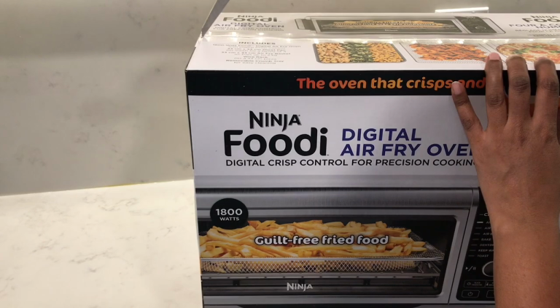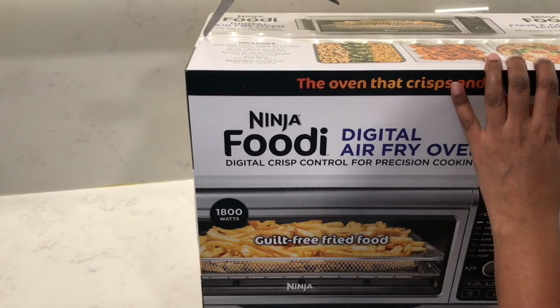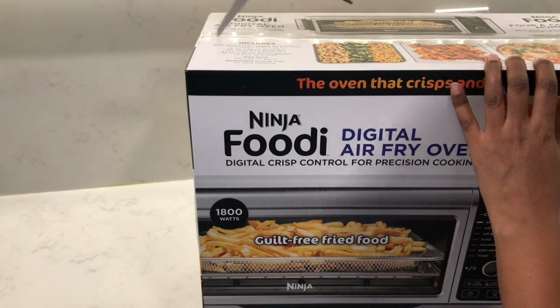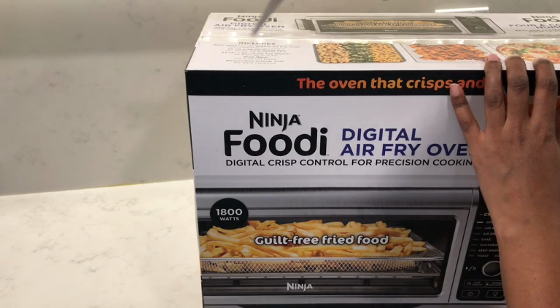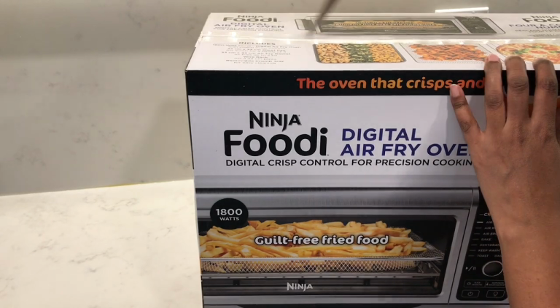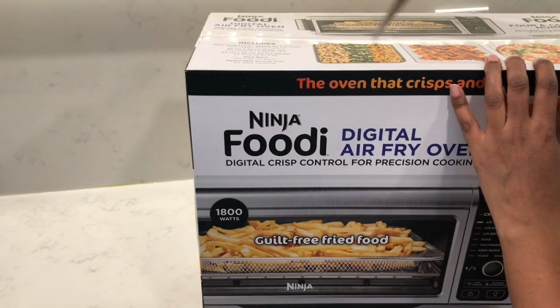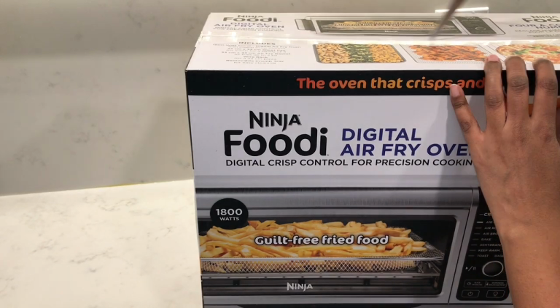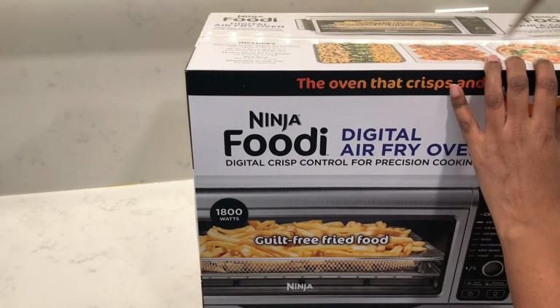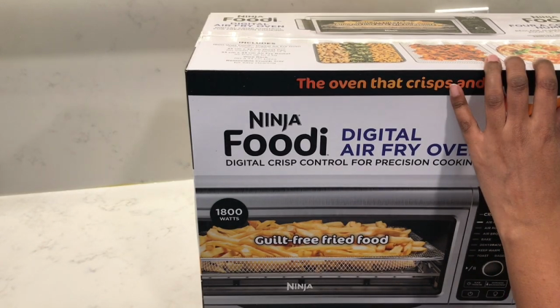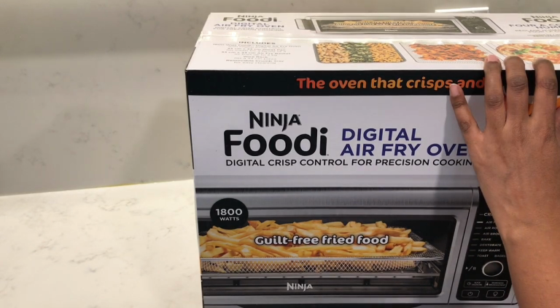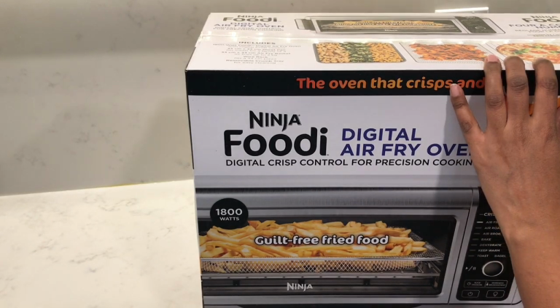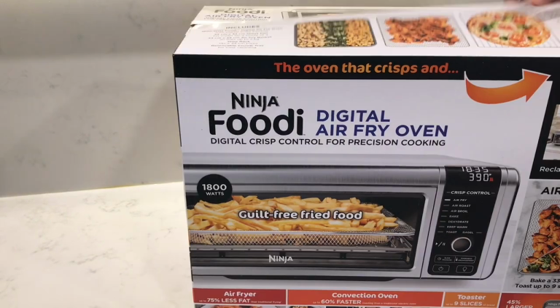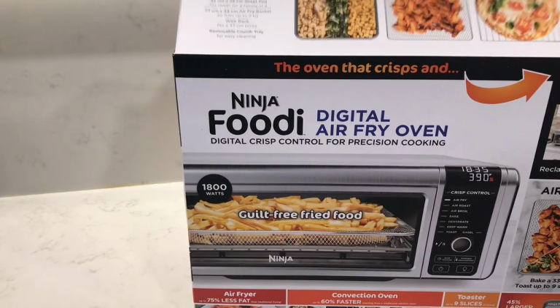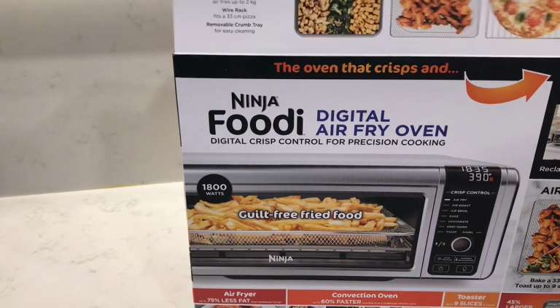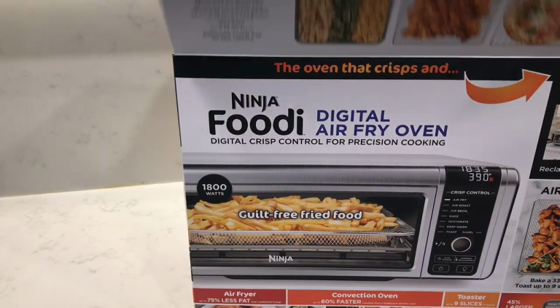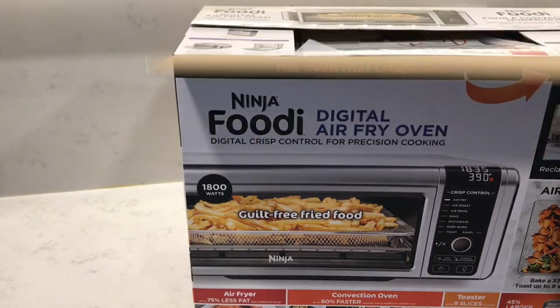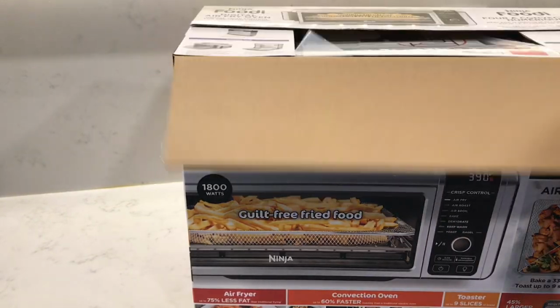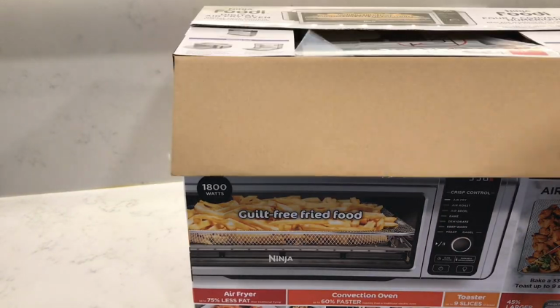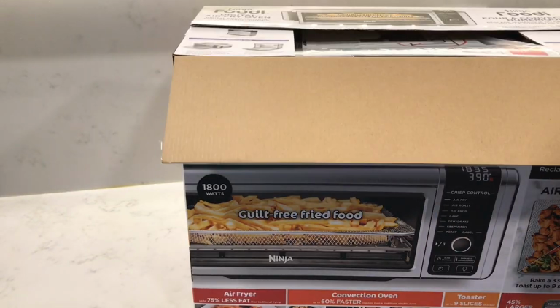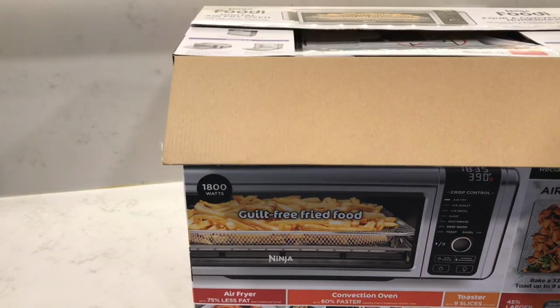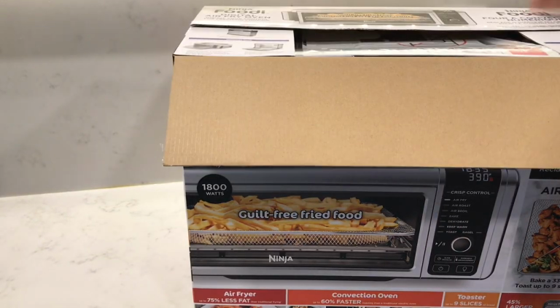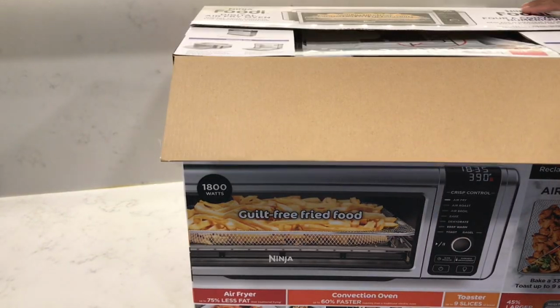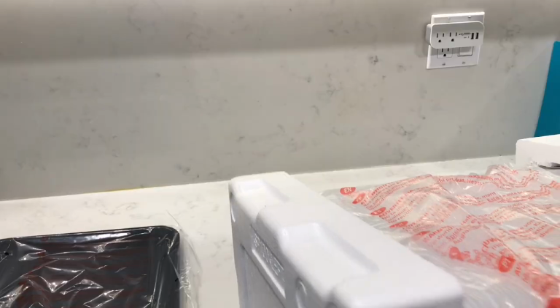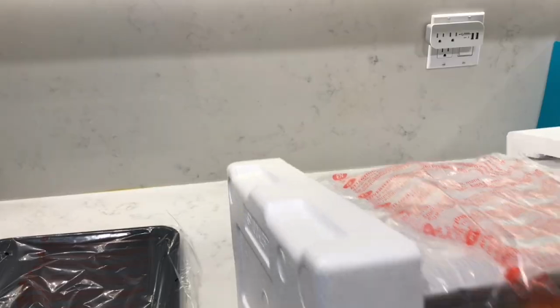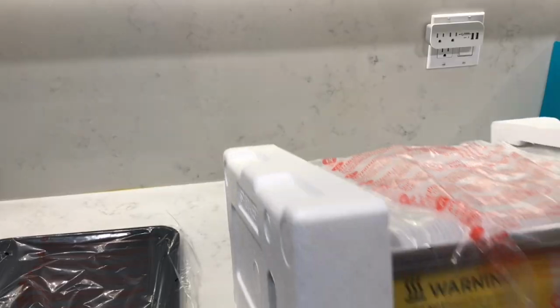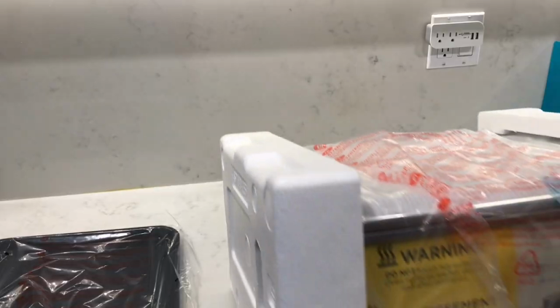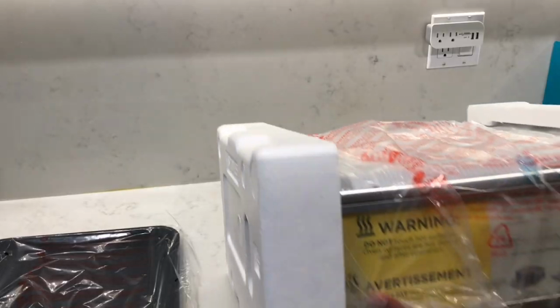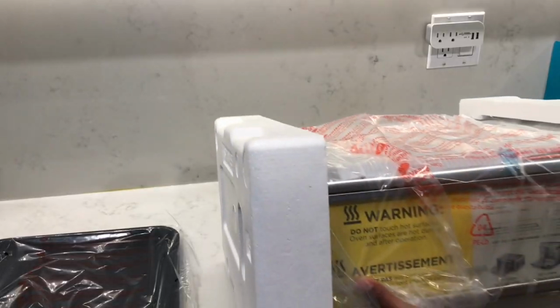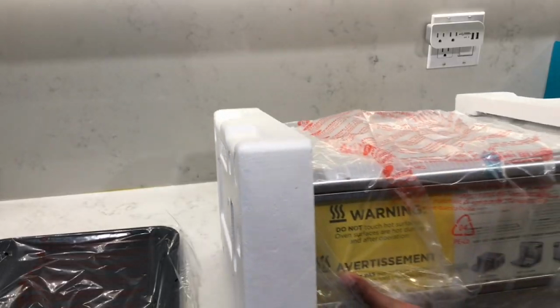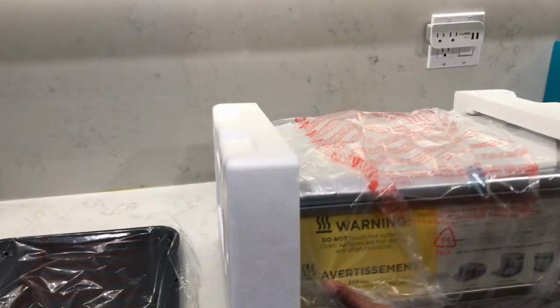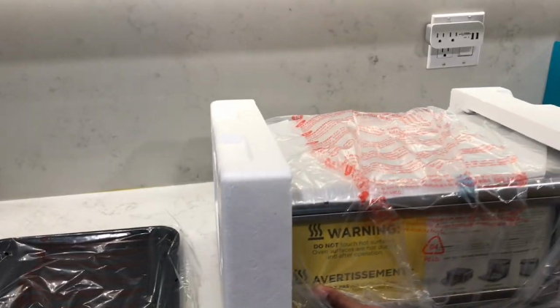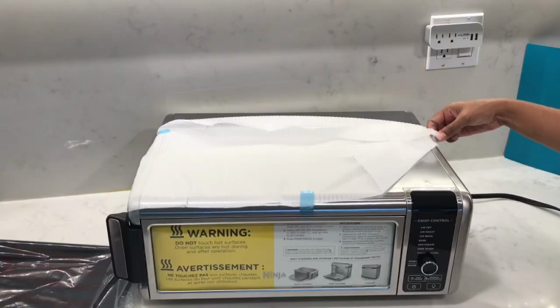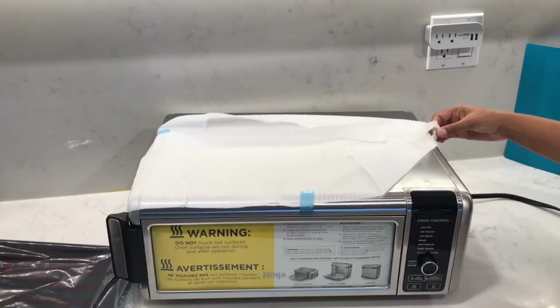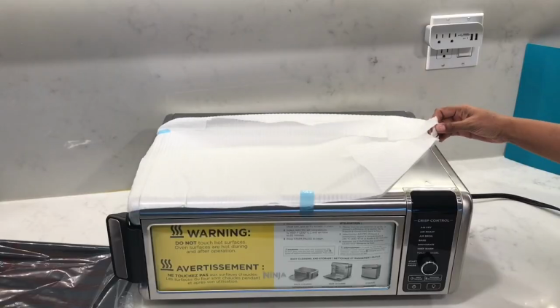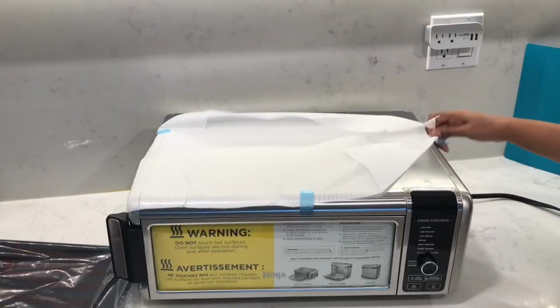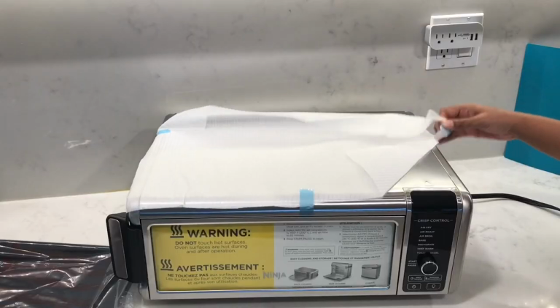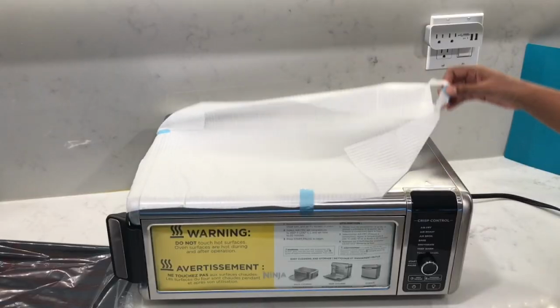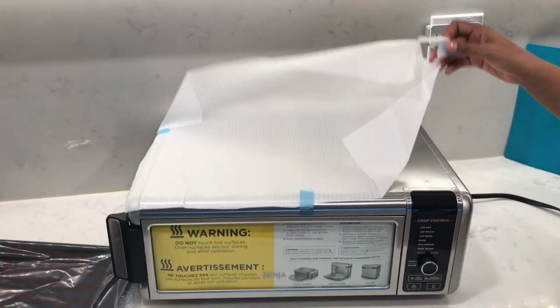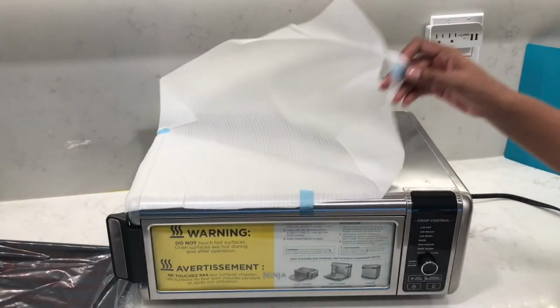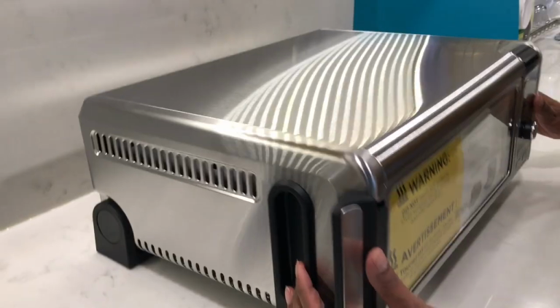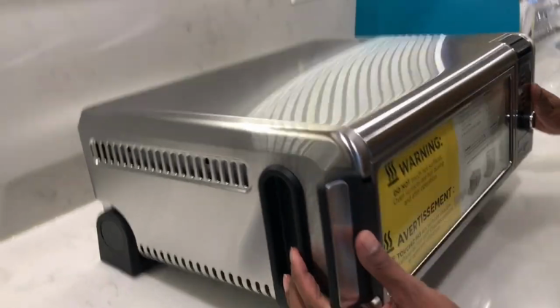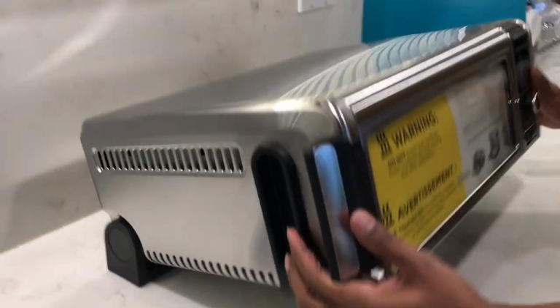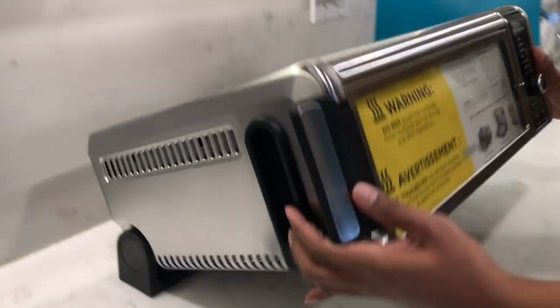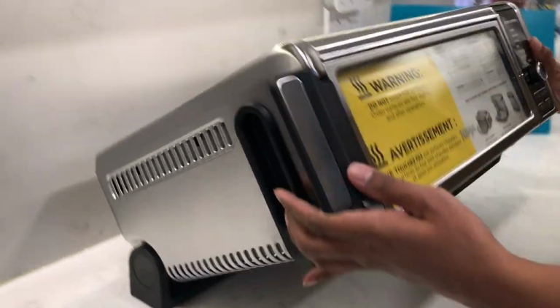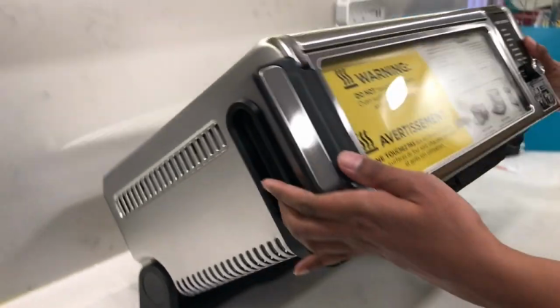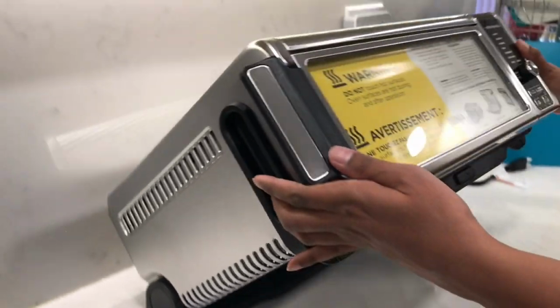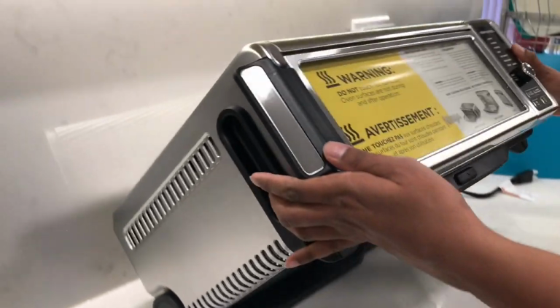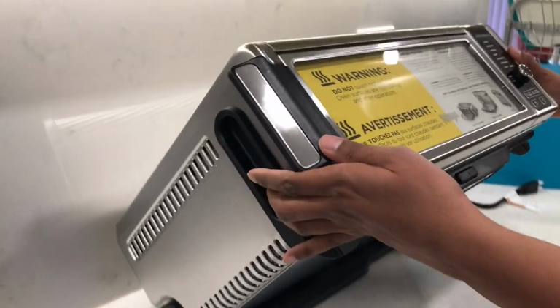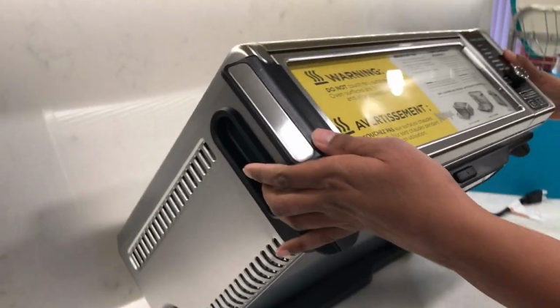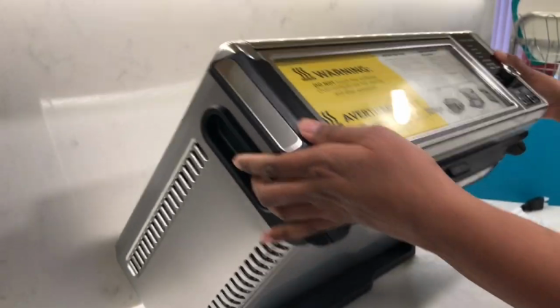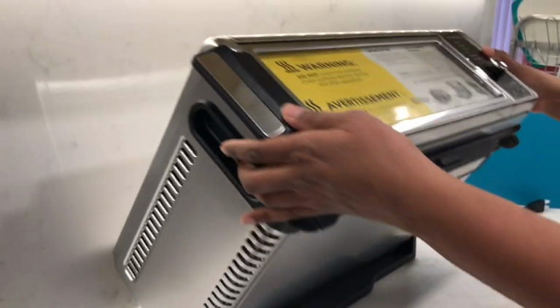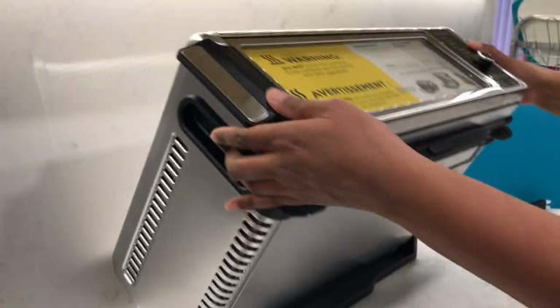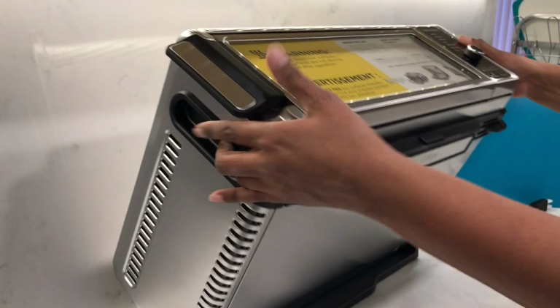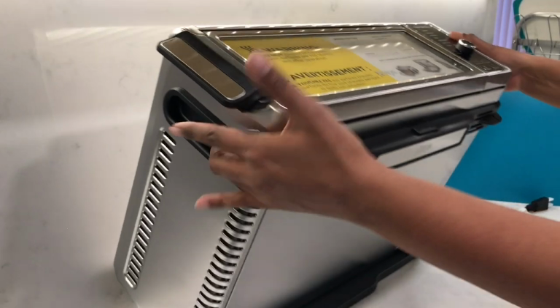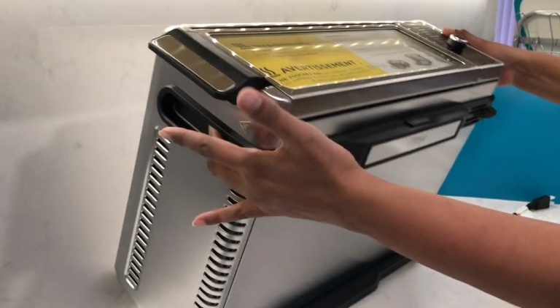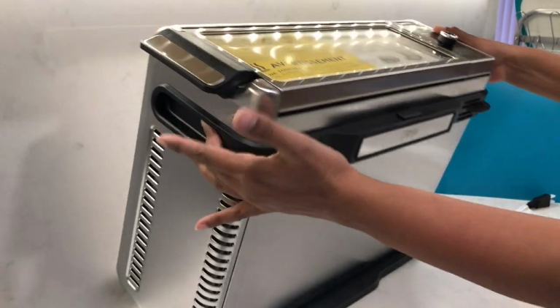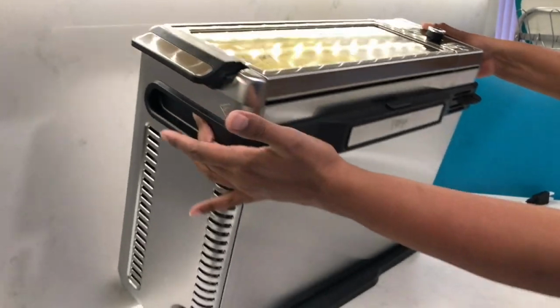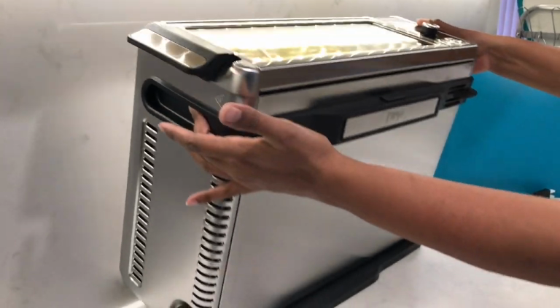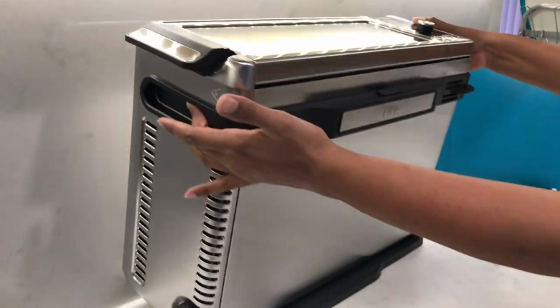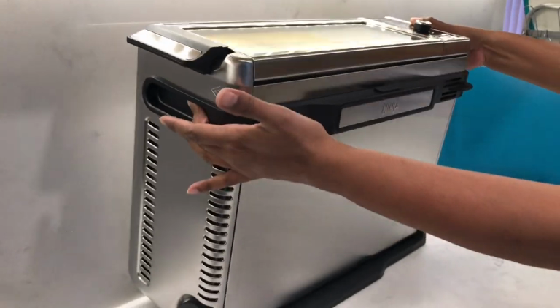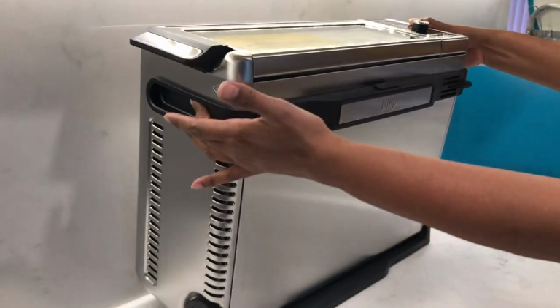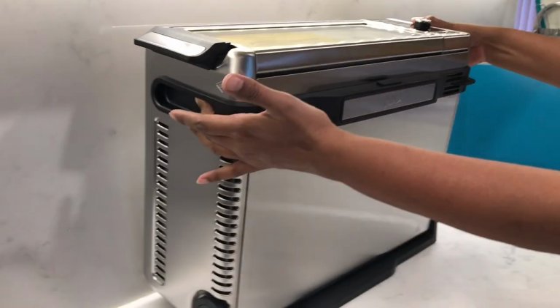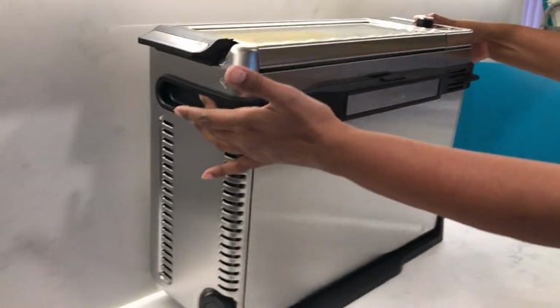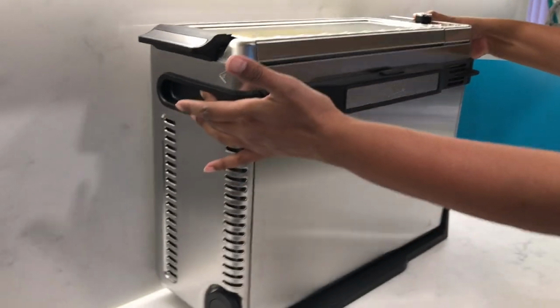In this video I'm reviewing the Ninja Foodi 18-in-1 digital air fry flip oven, so let's get started.